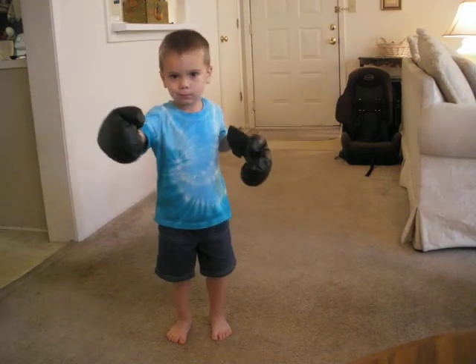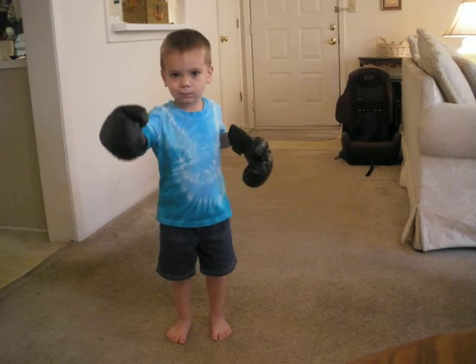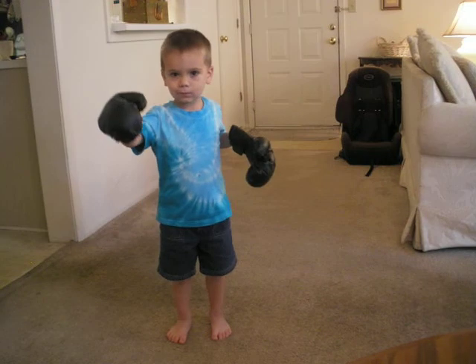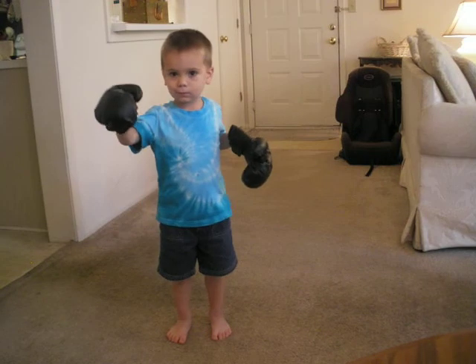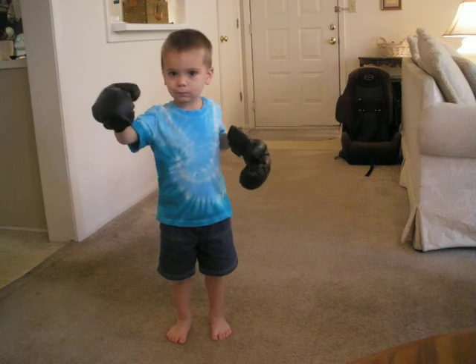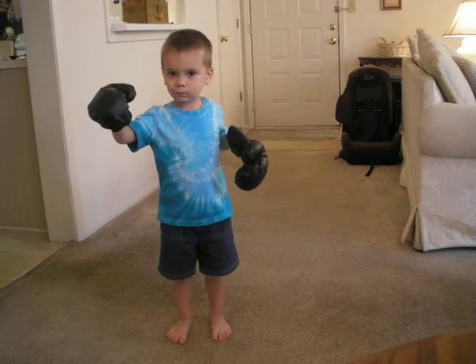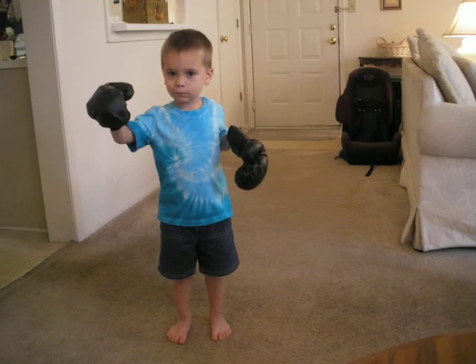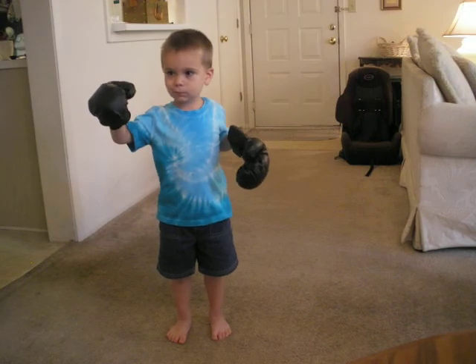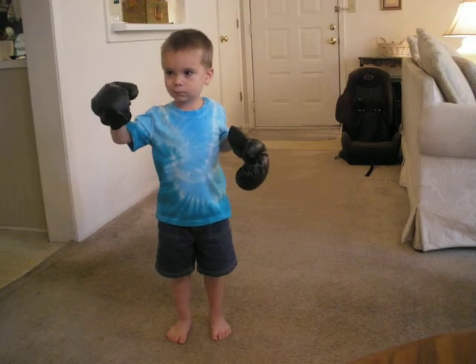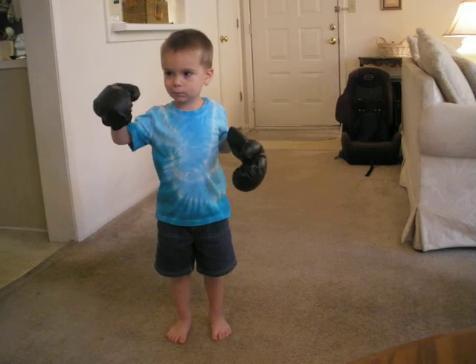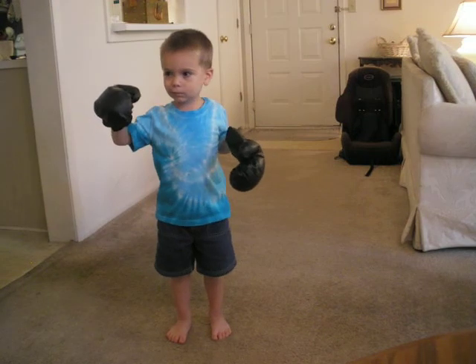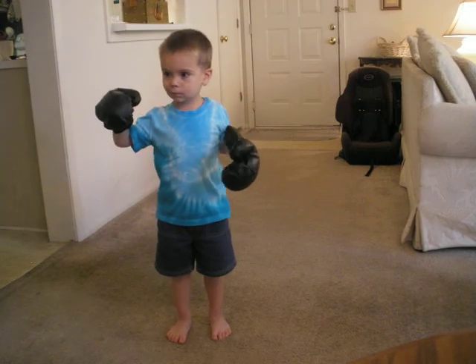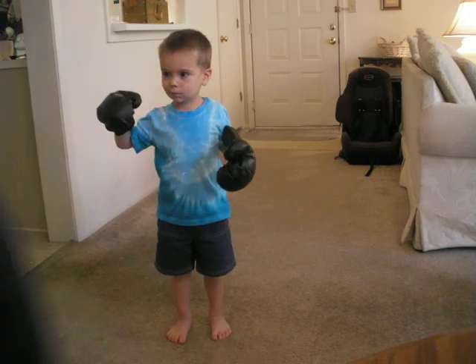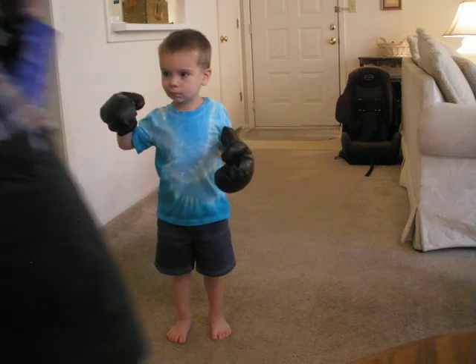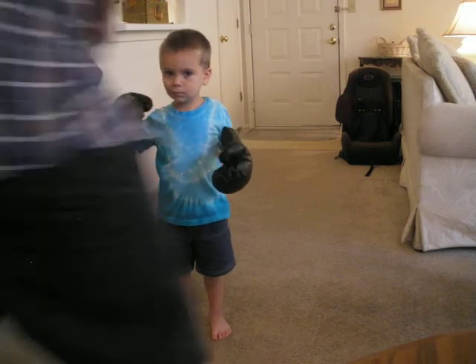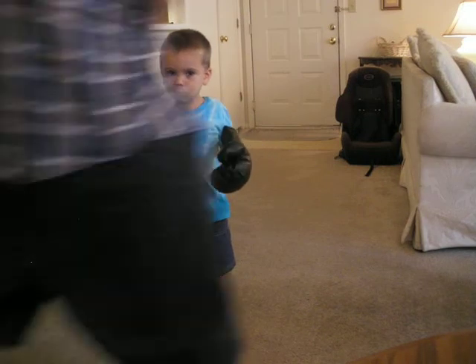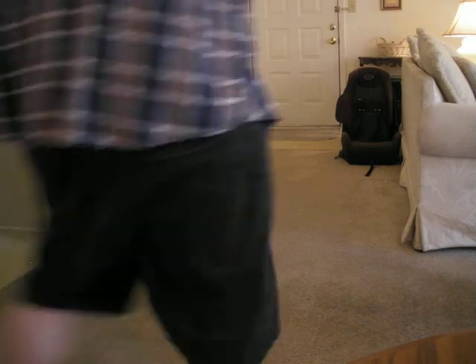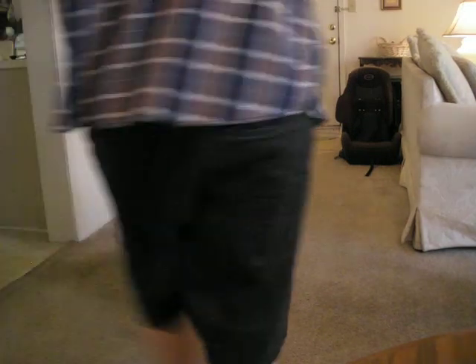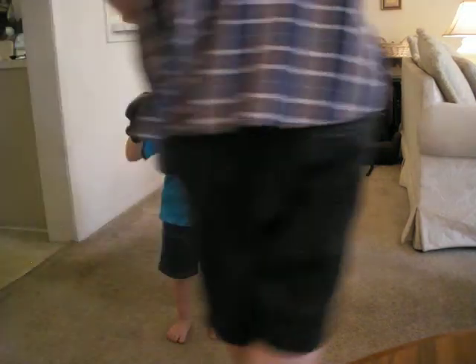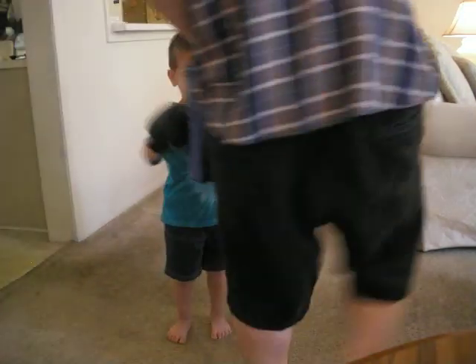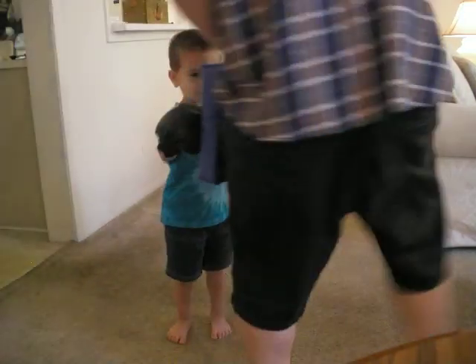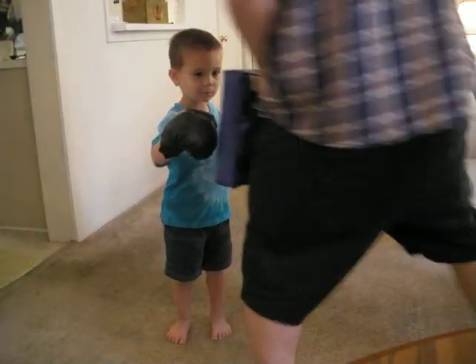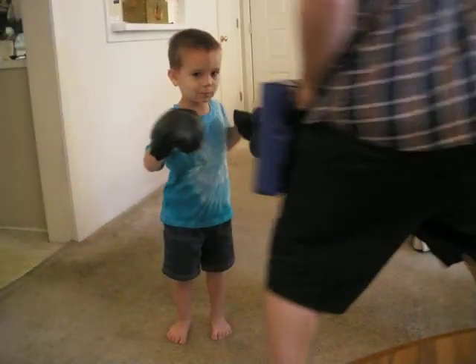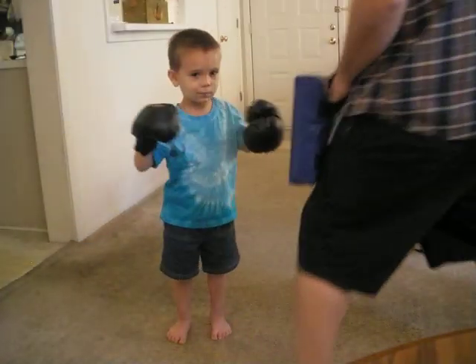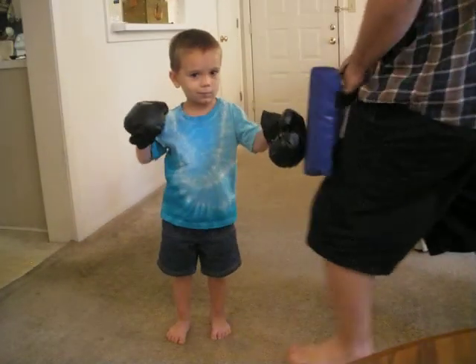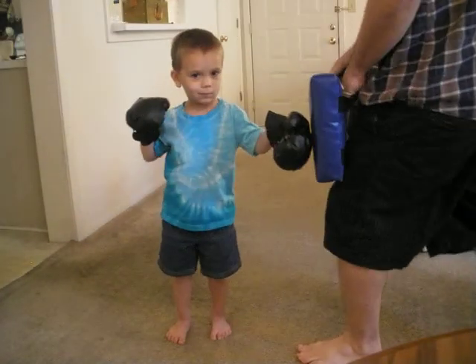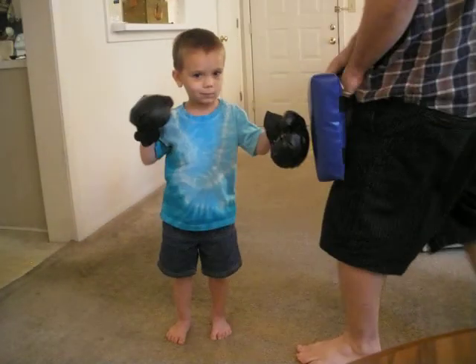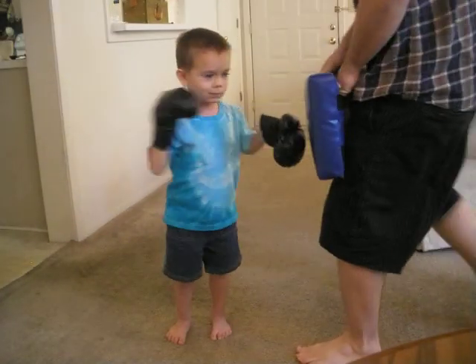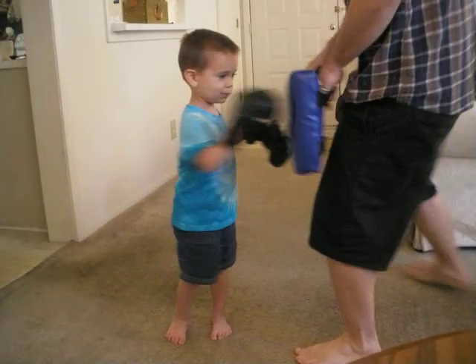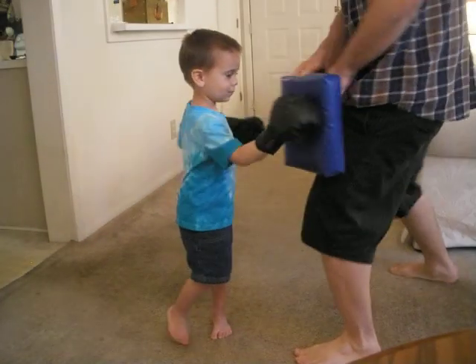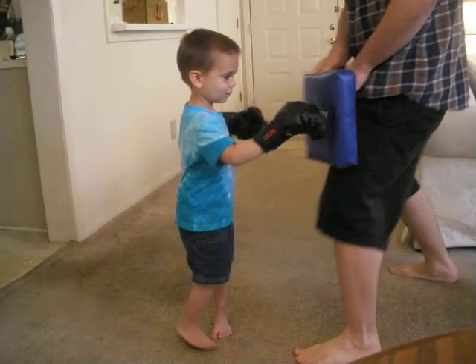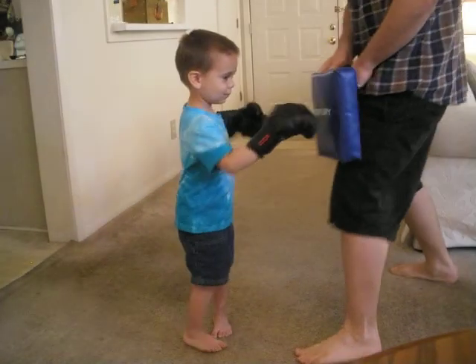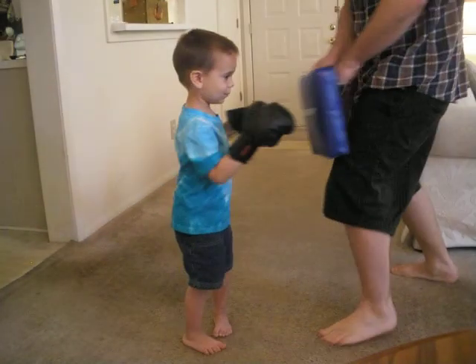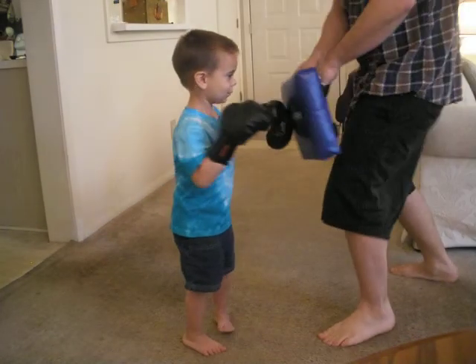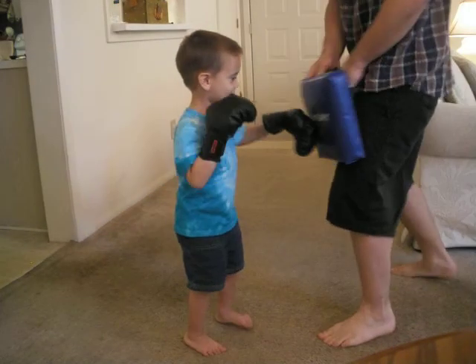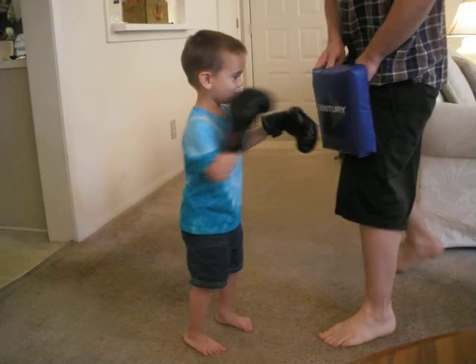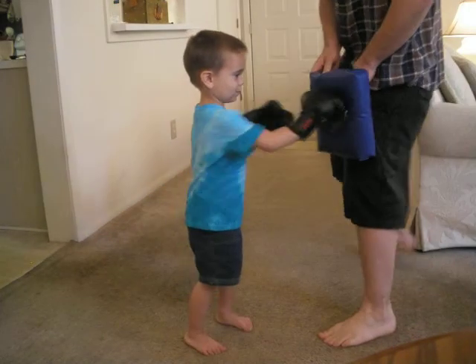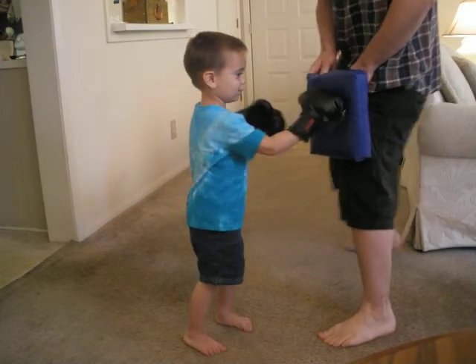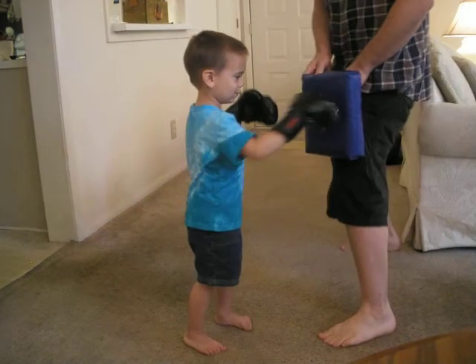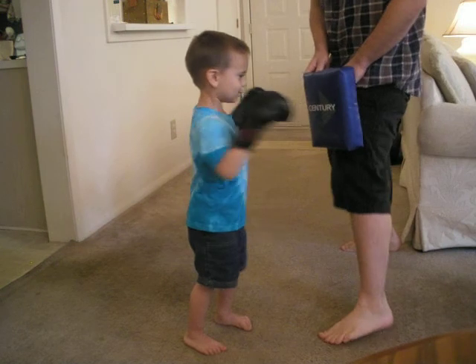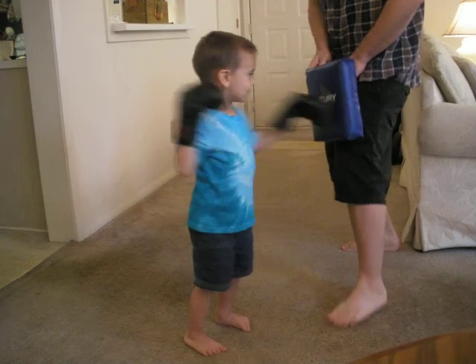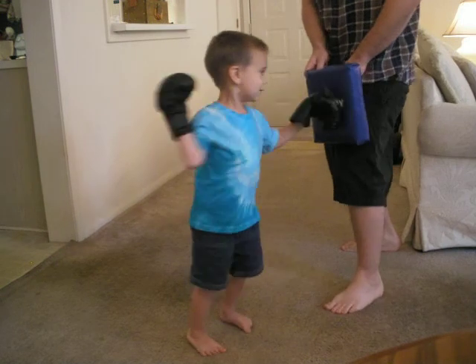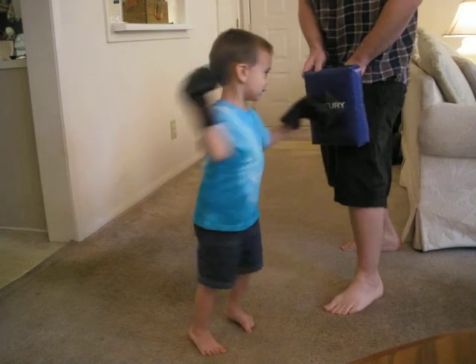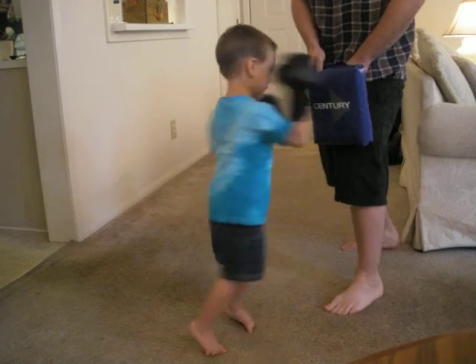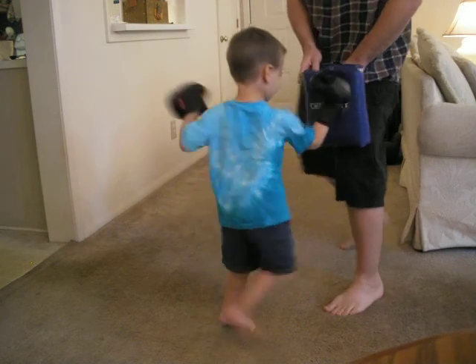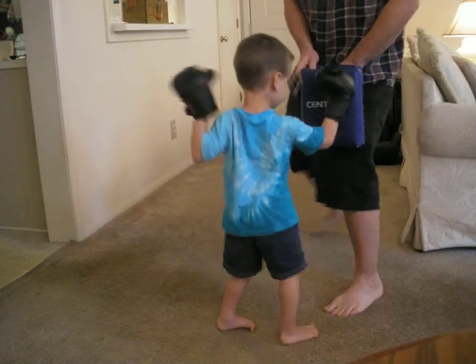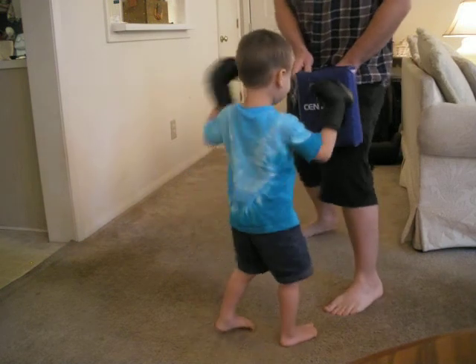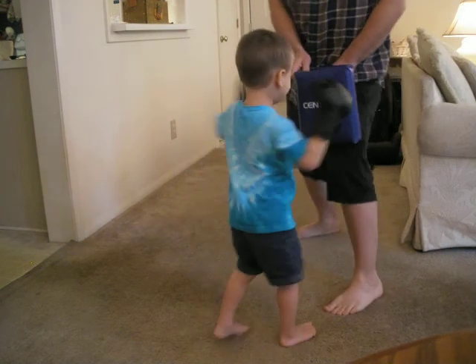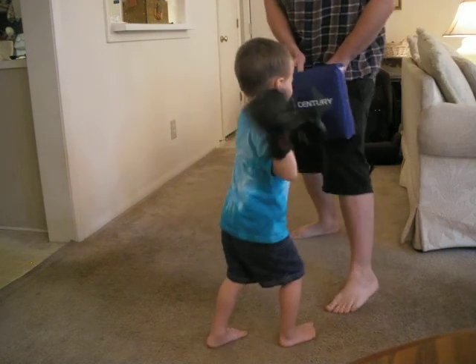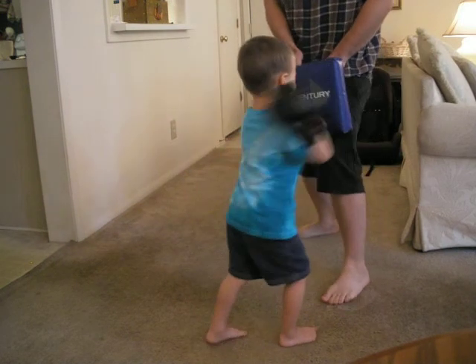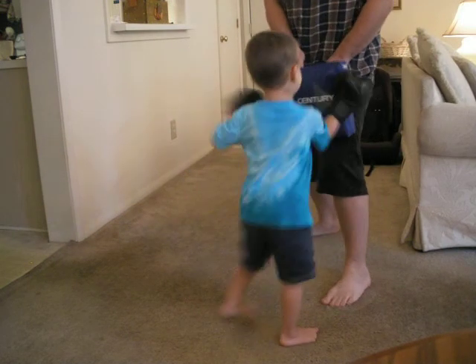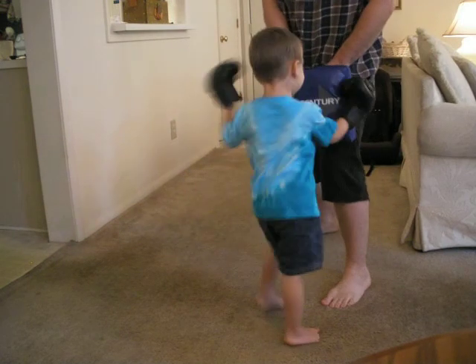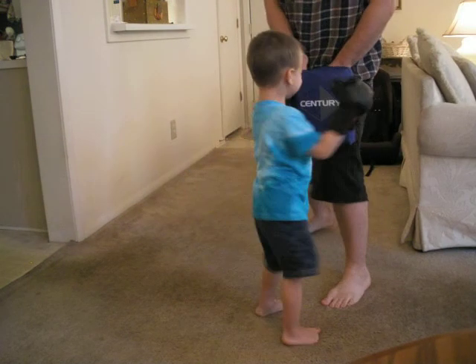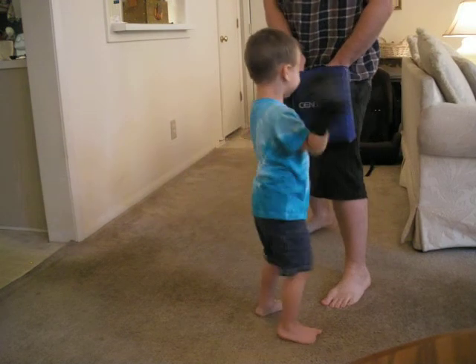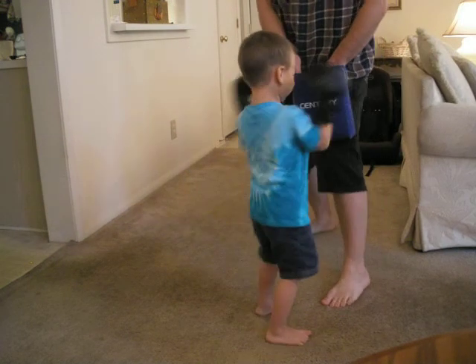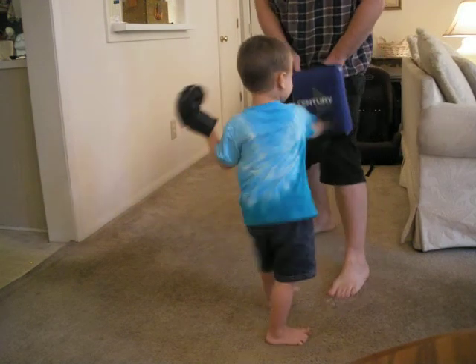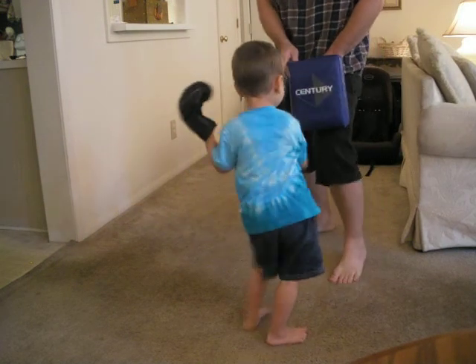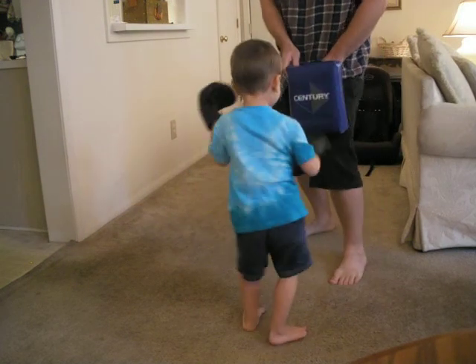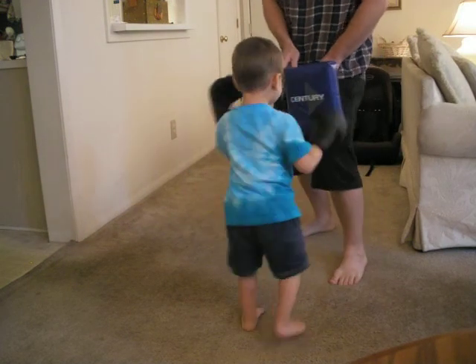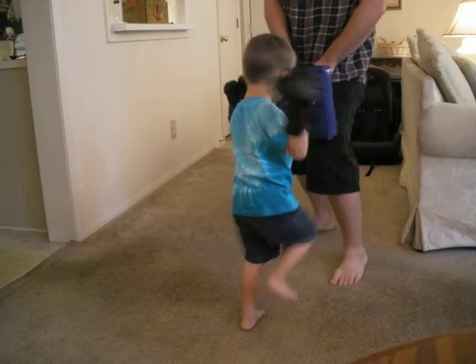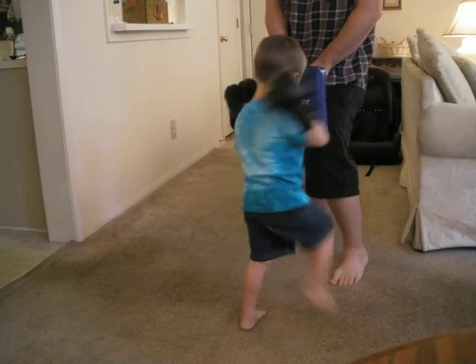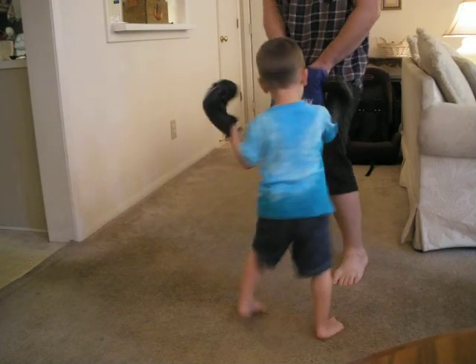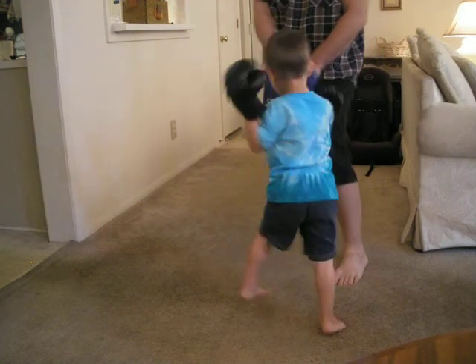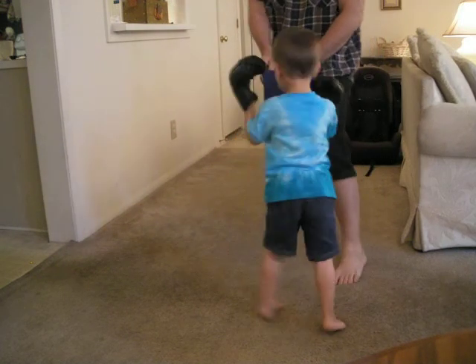All right, let's go. Punch, punch, punch. Punch. Hard. It's like you're mad. Come on, Huggles. Come on.